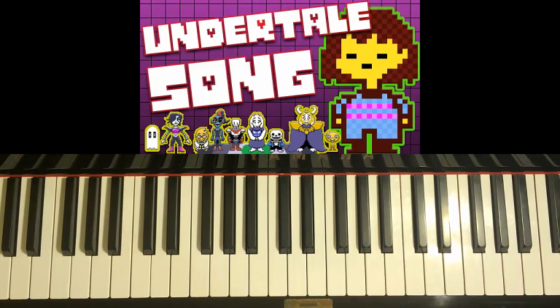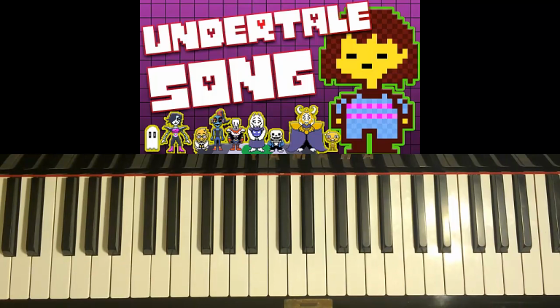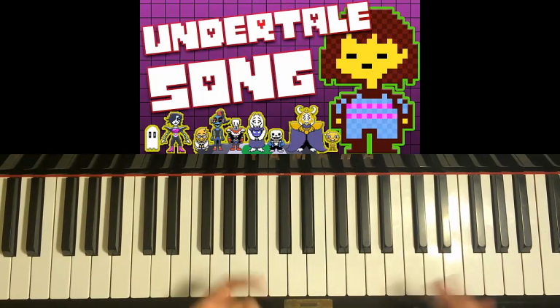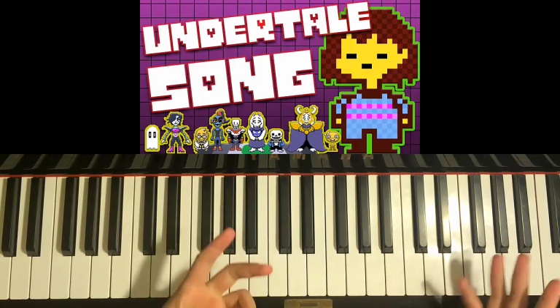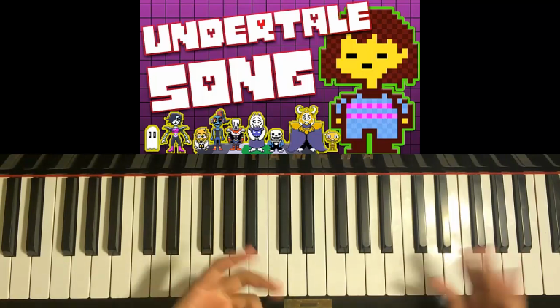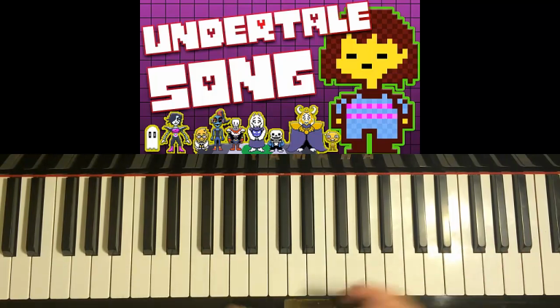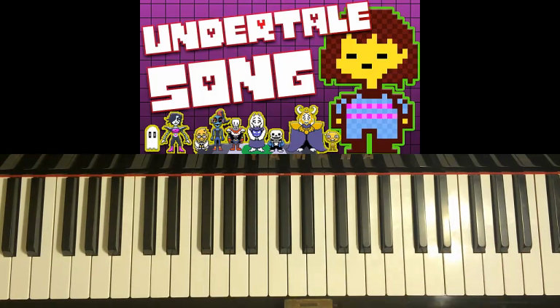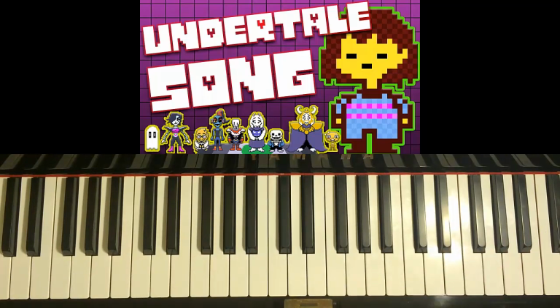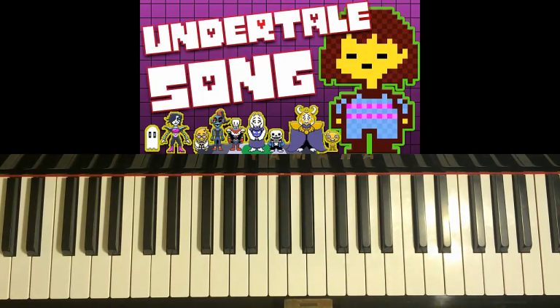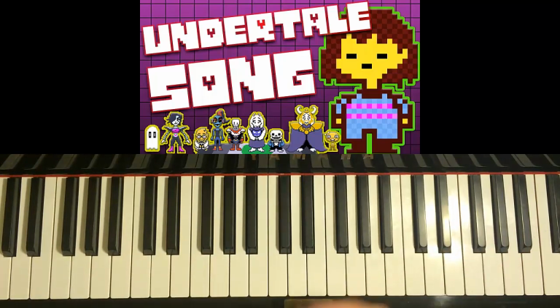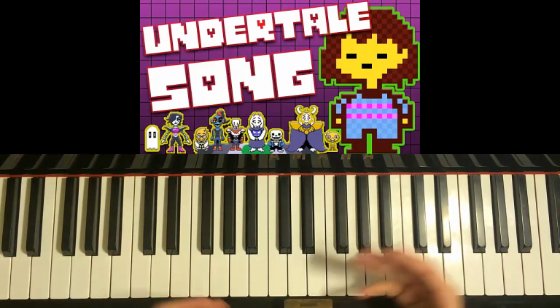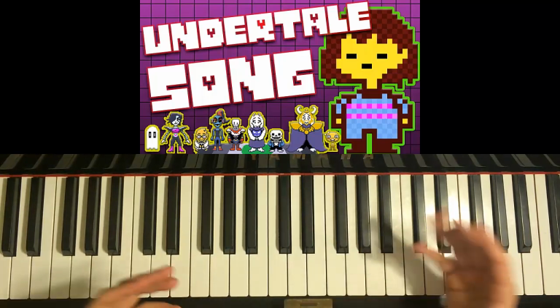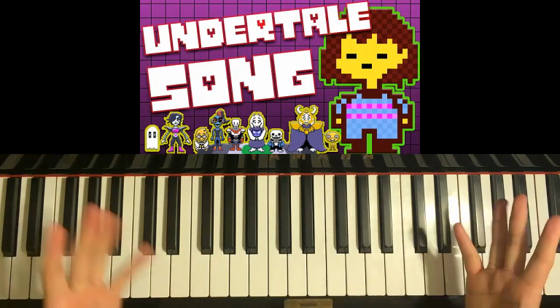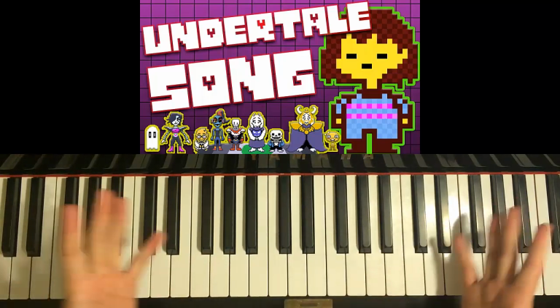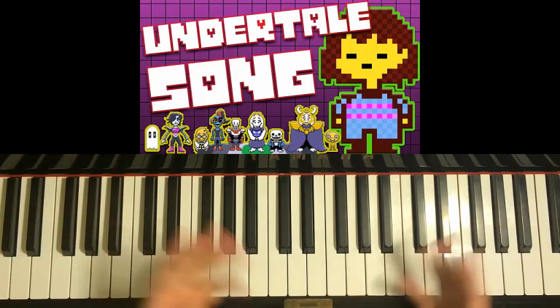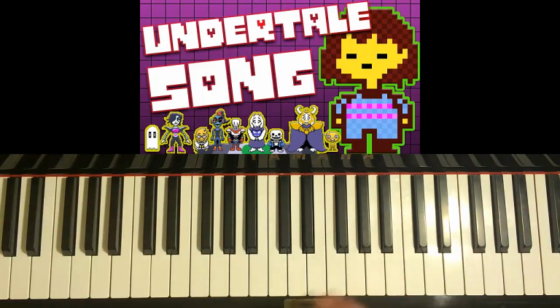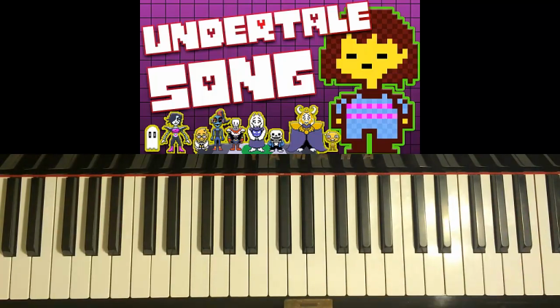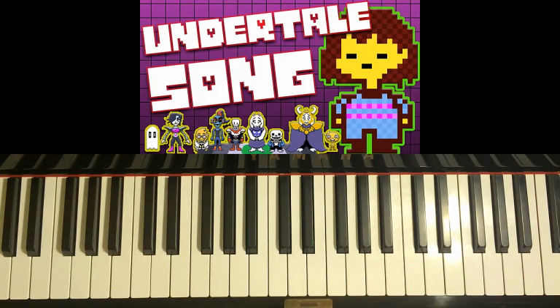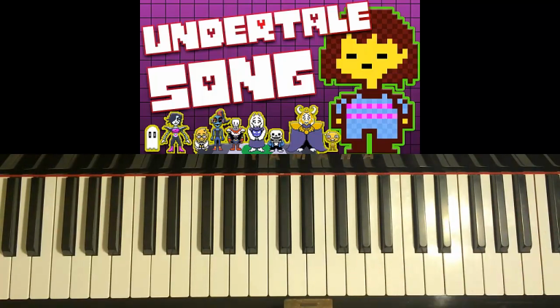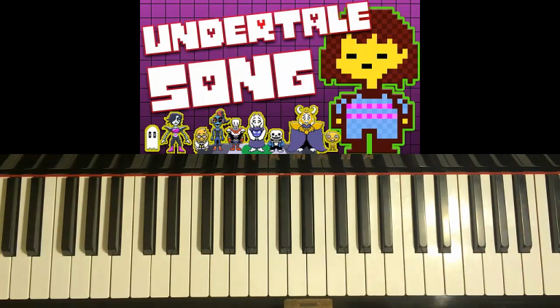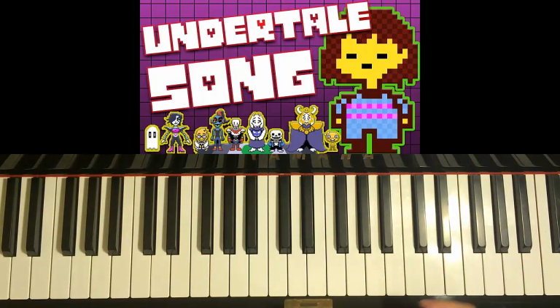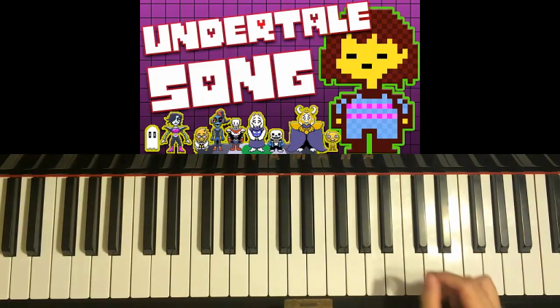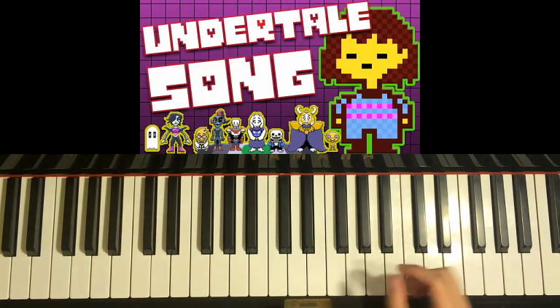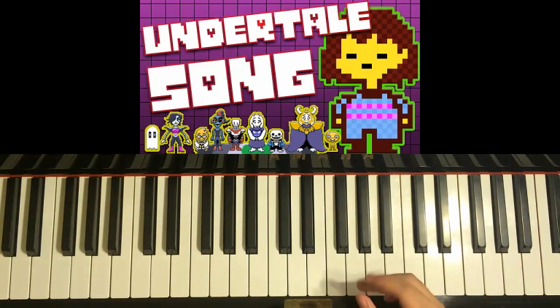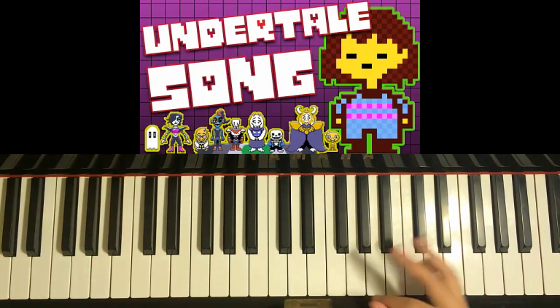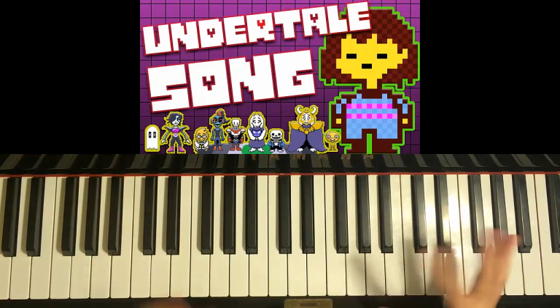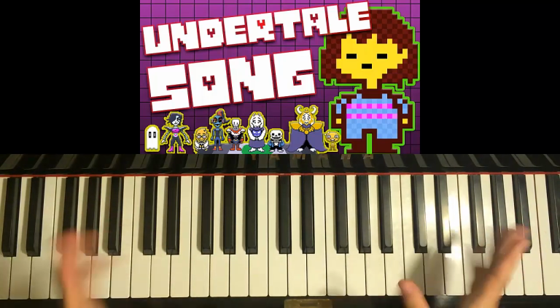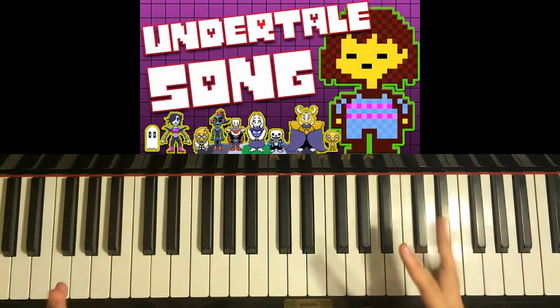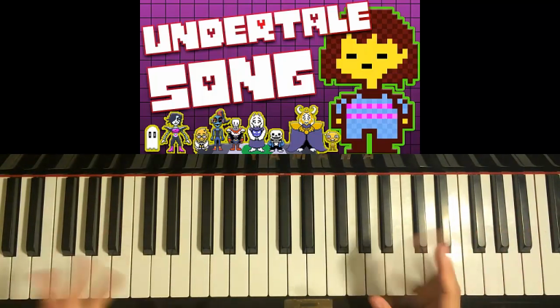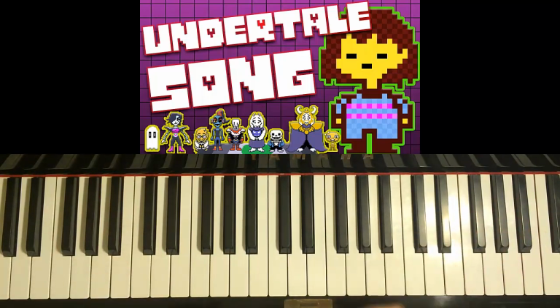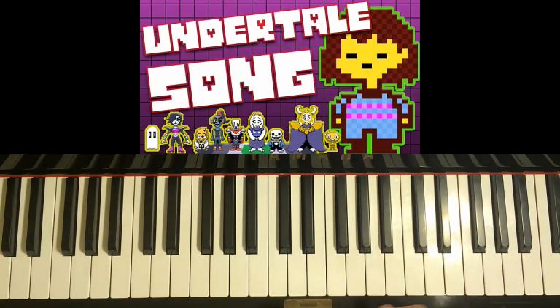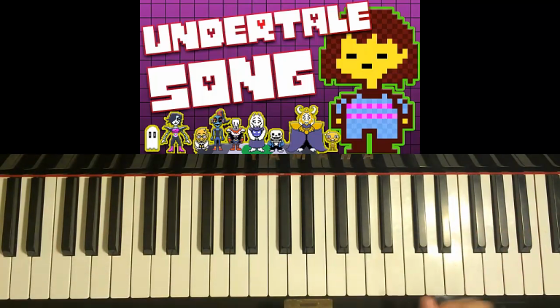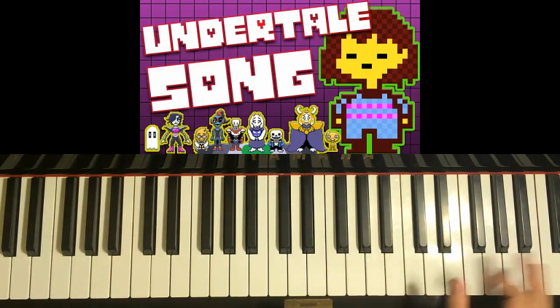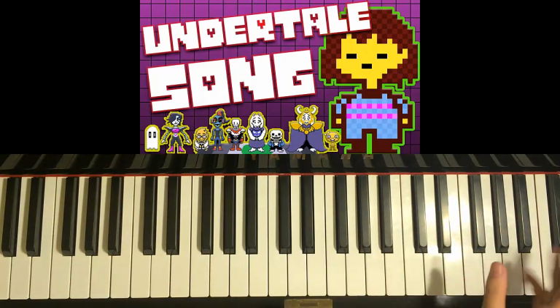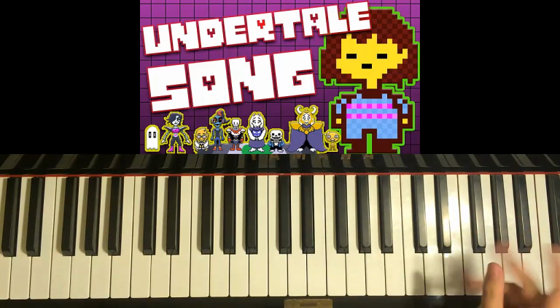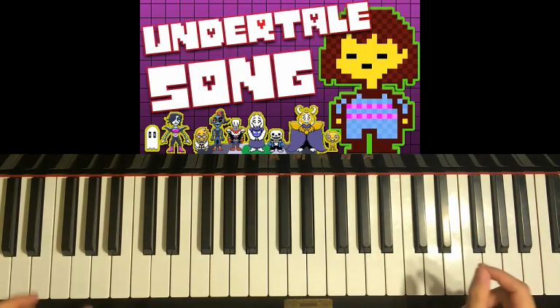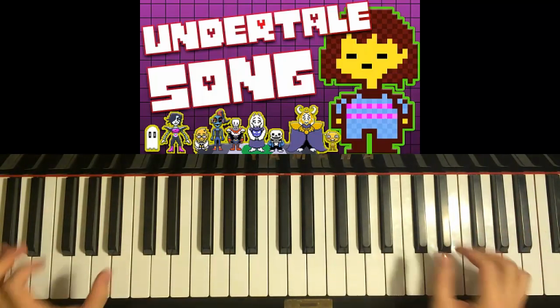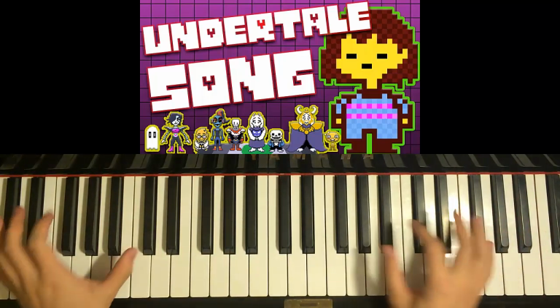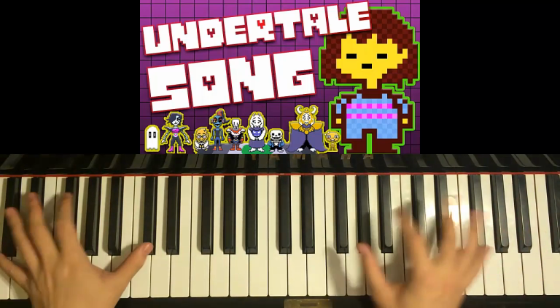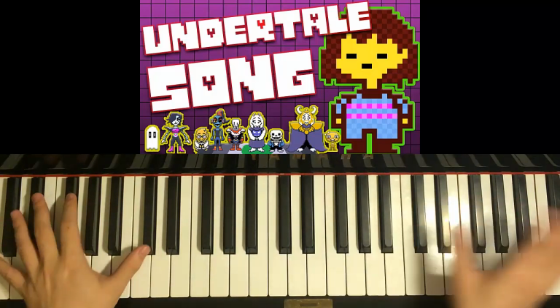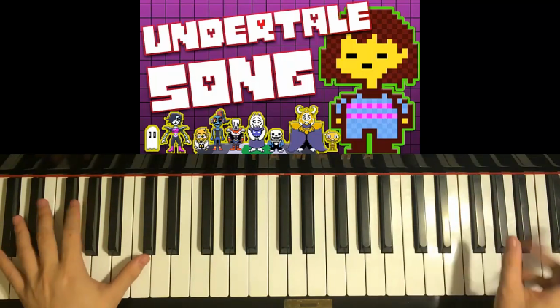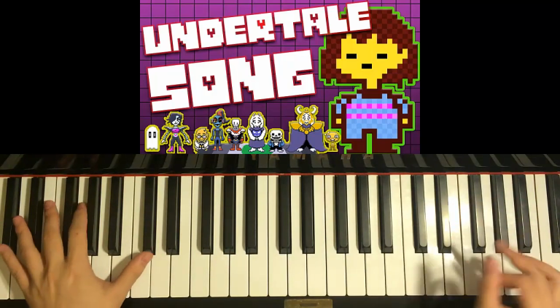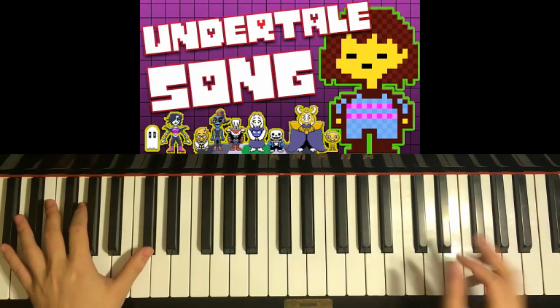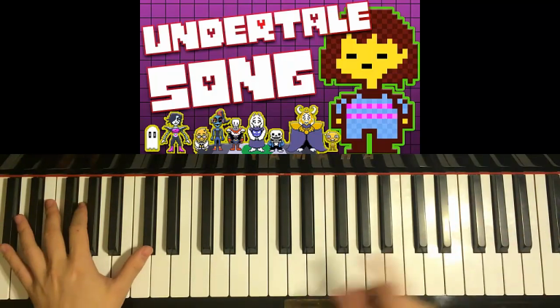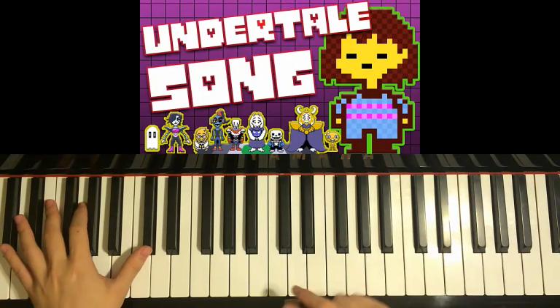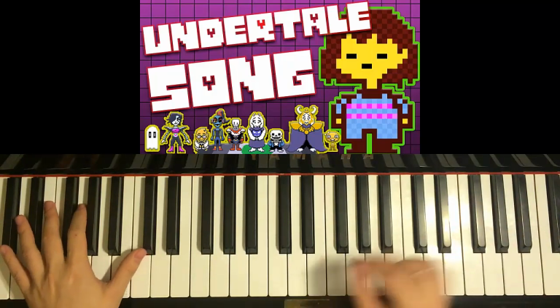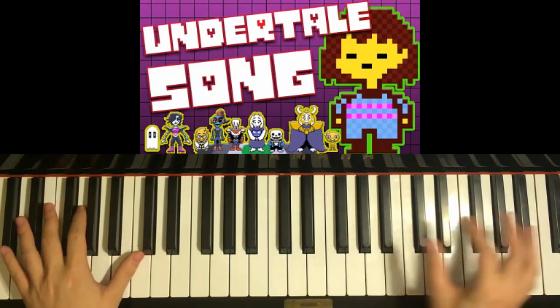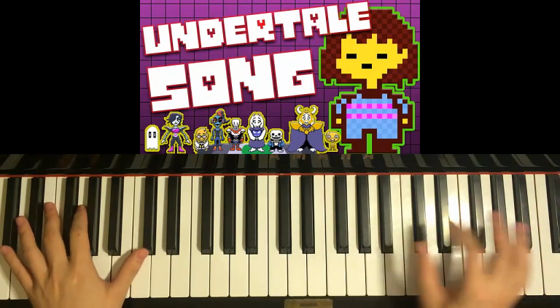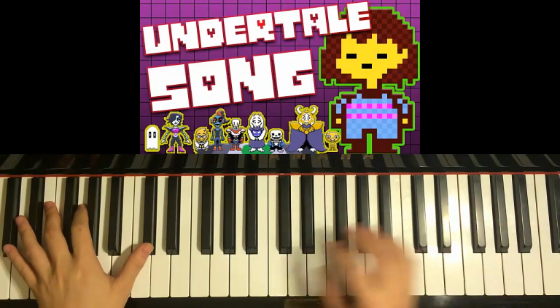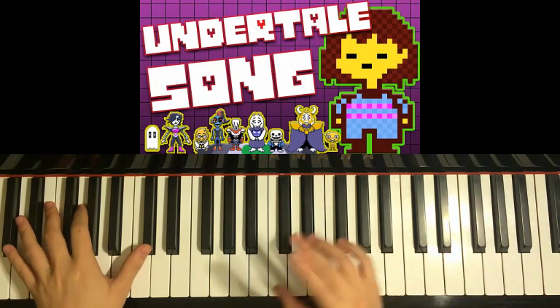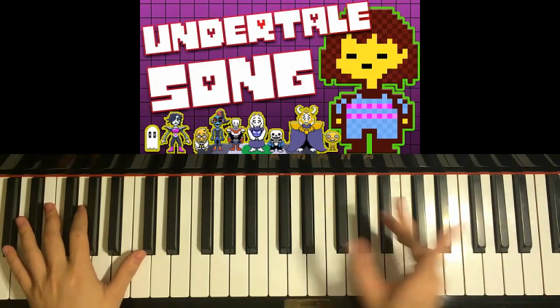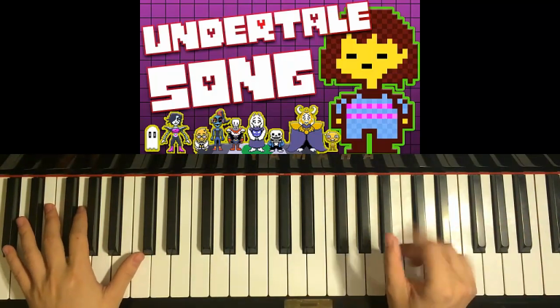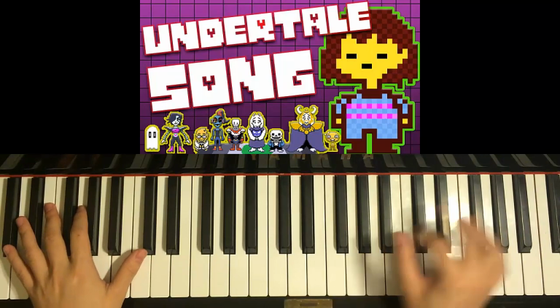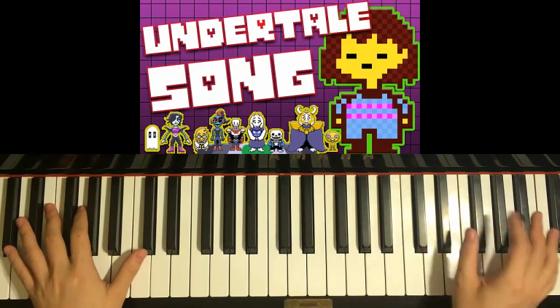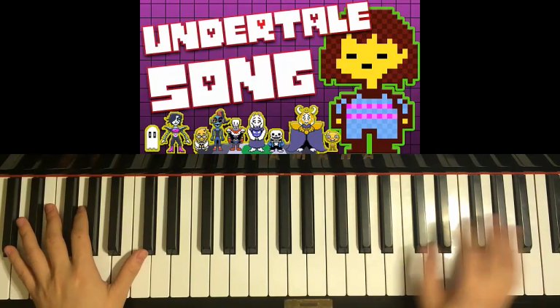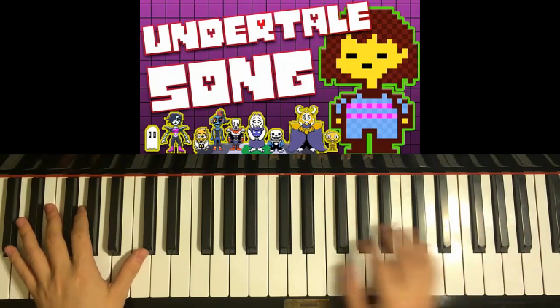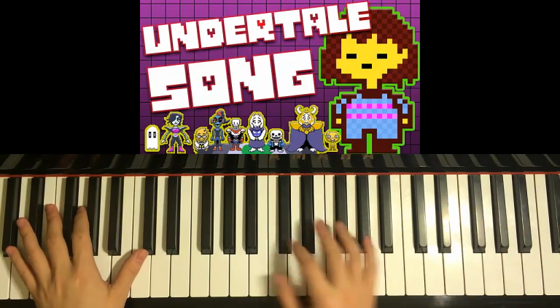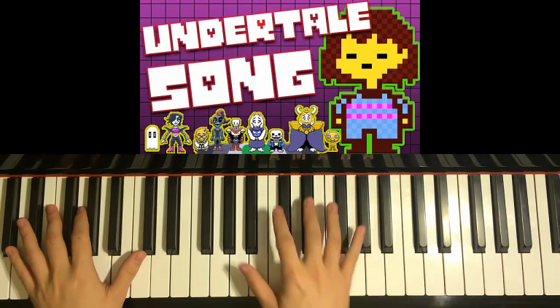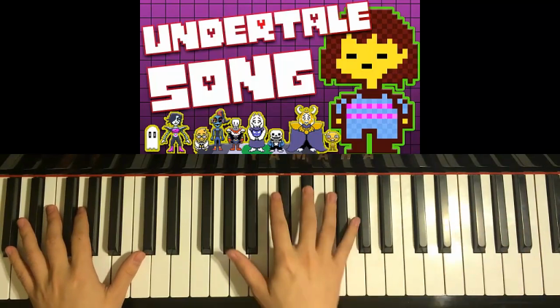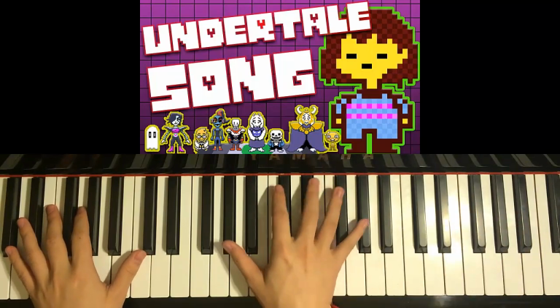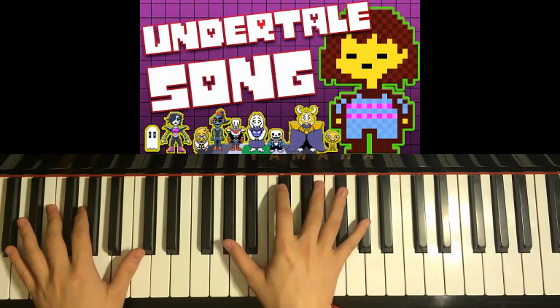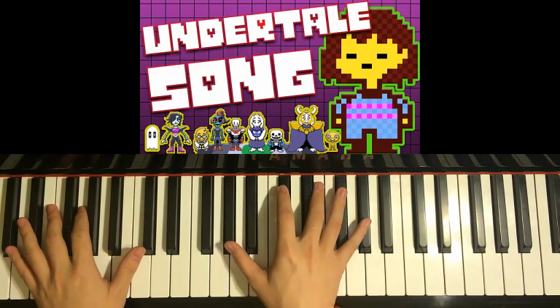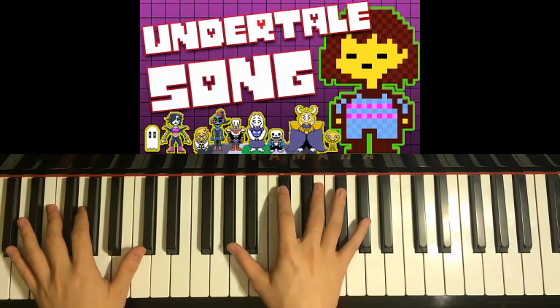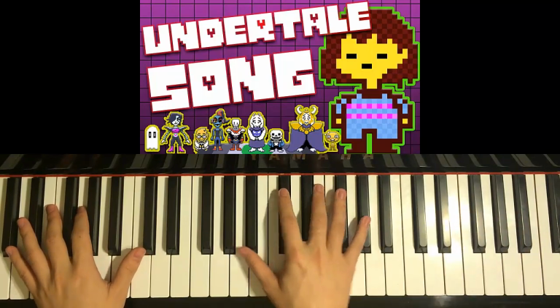So here's the preview of the pre-chorus — this is how it sounds like. I'm not going to teach you yet, but this is just the preview.